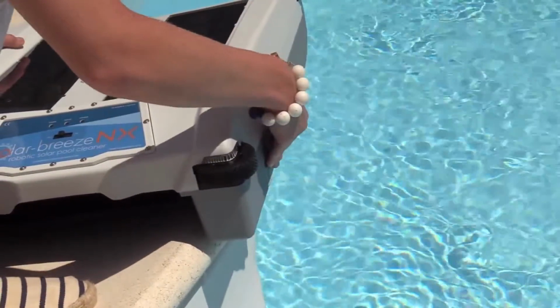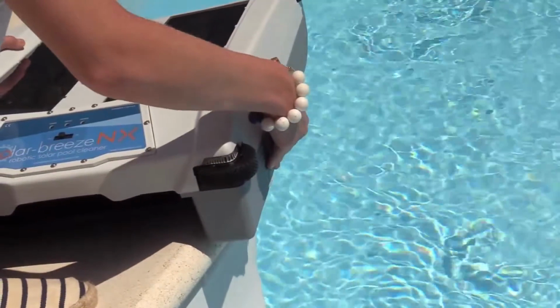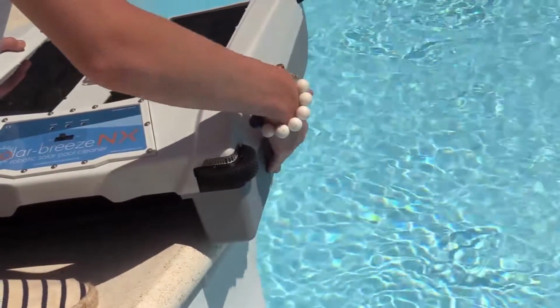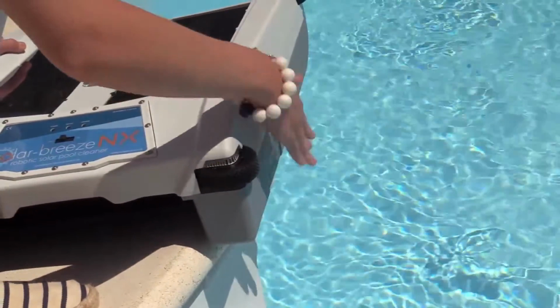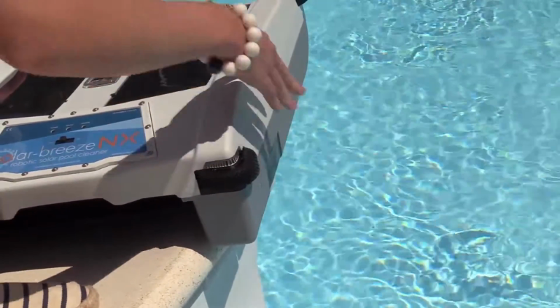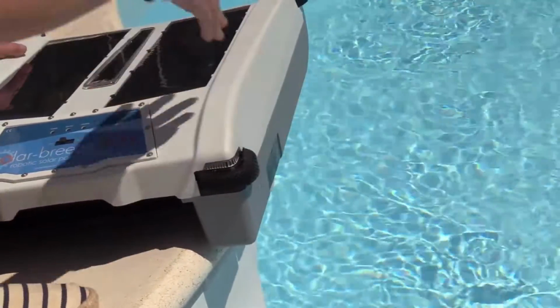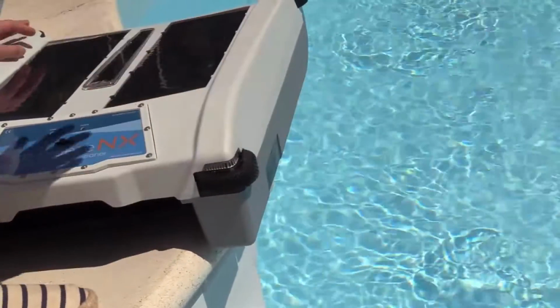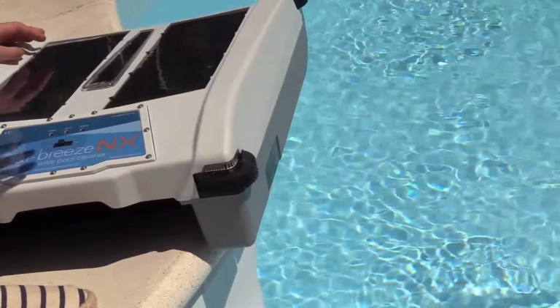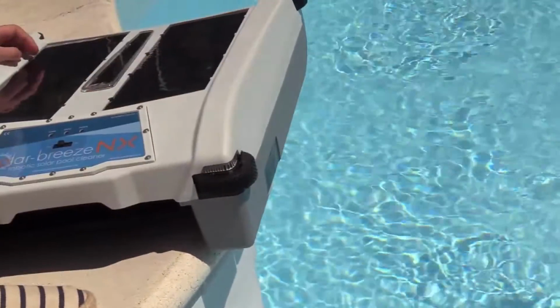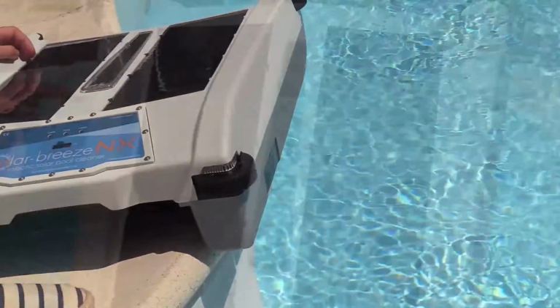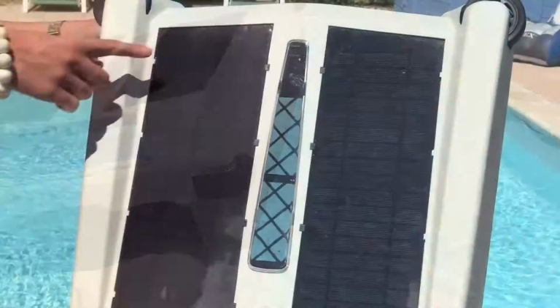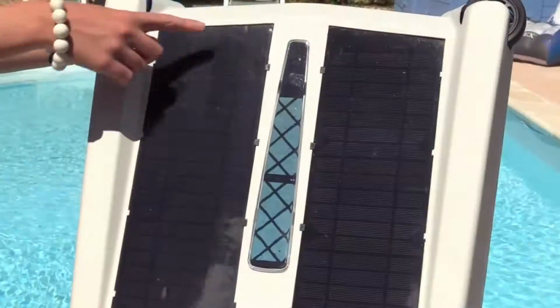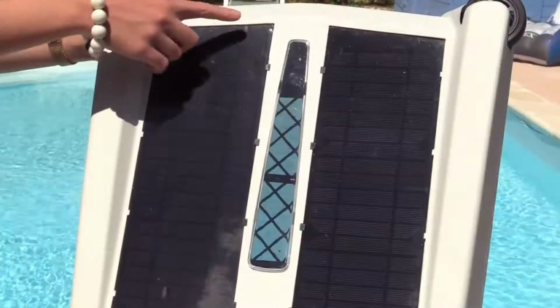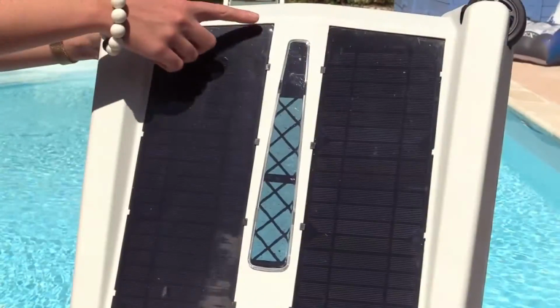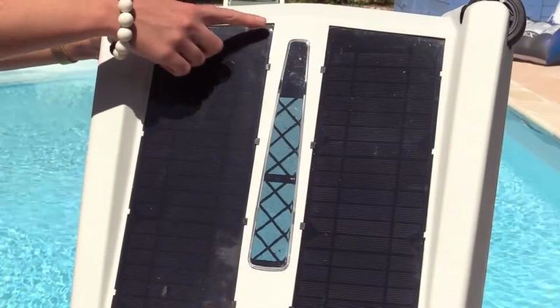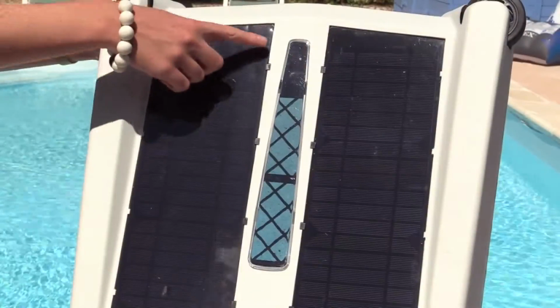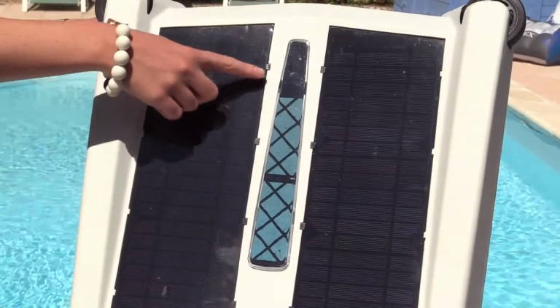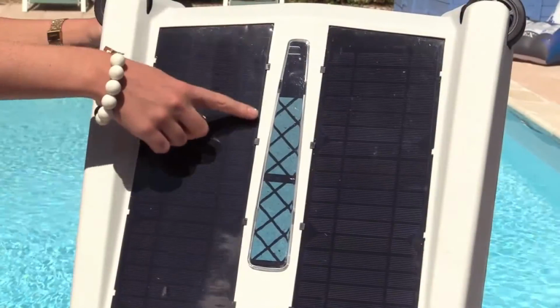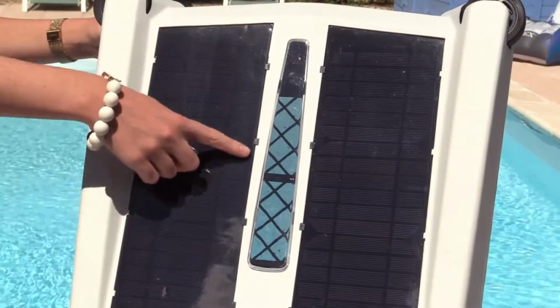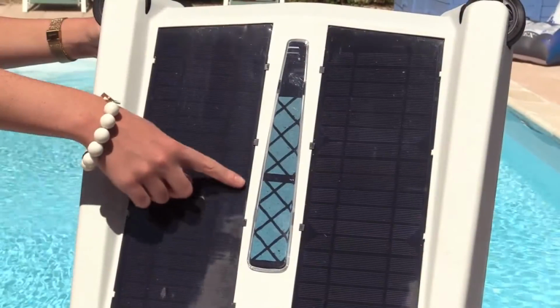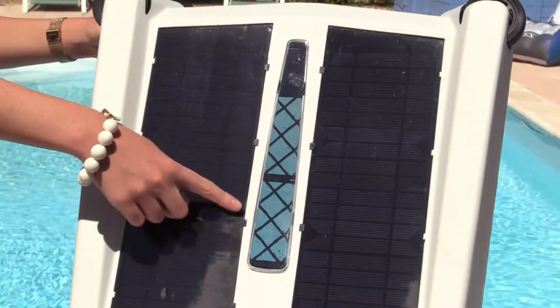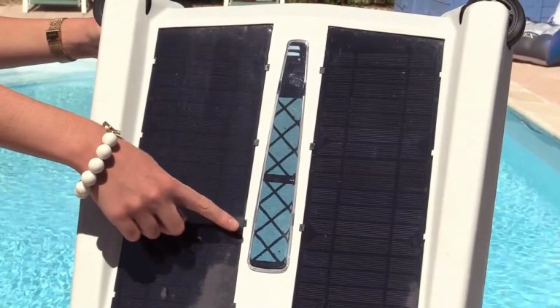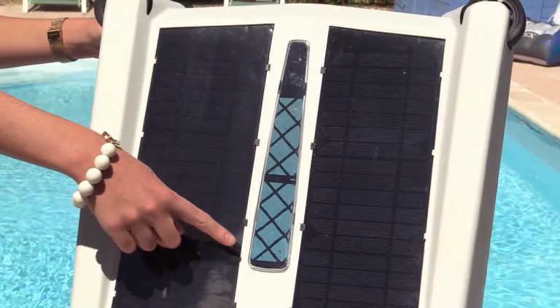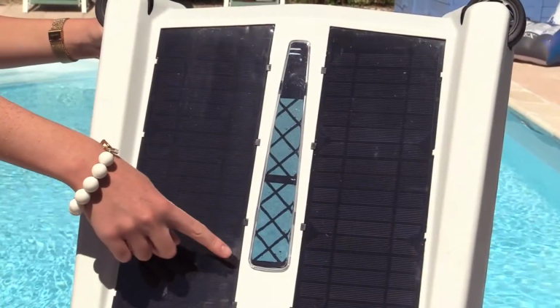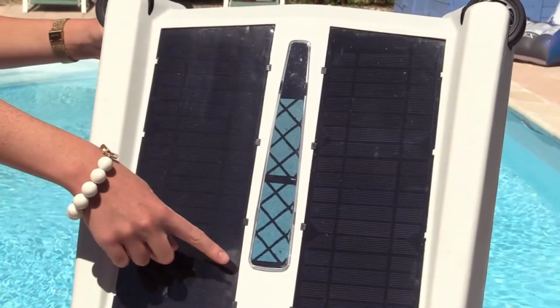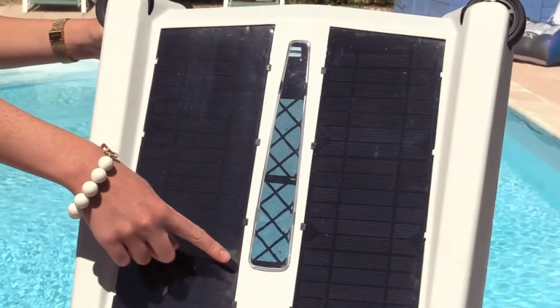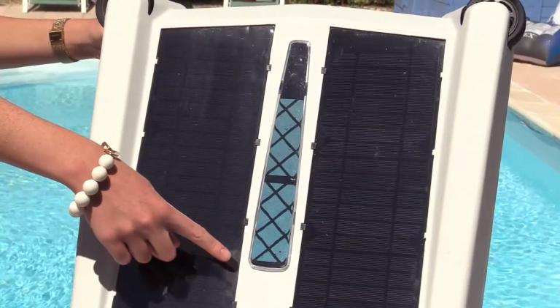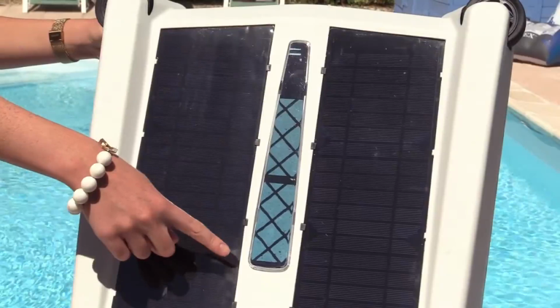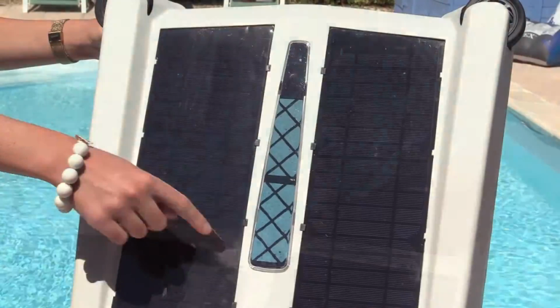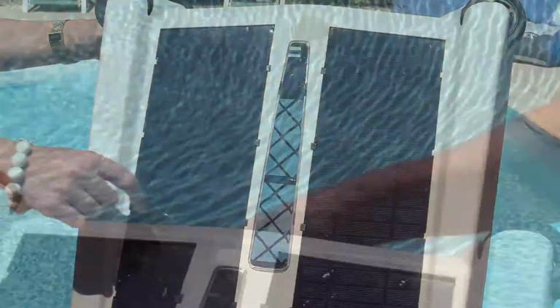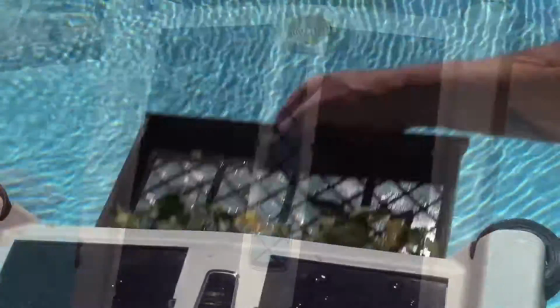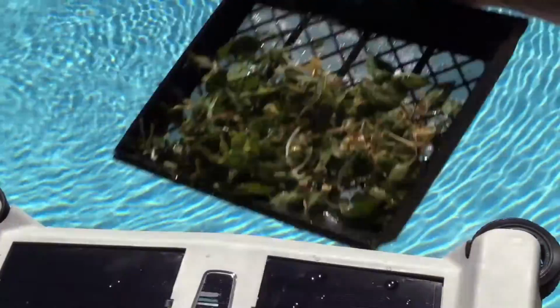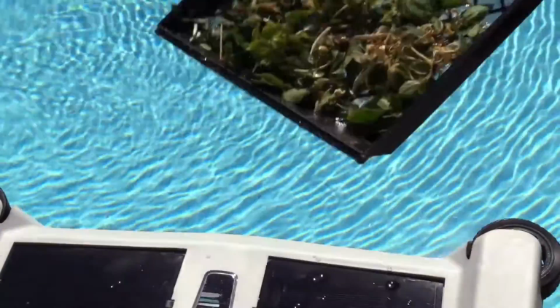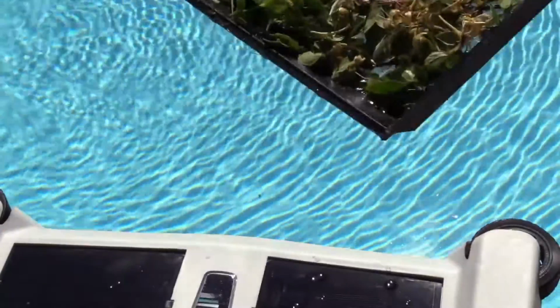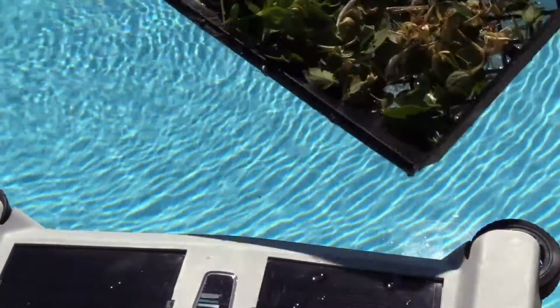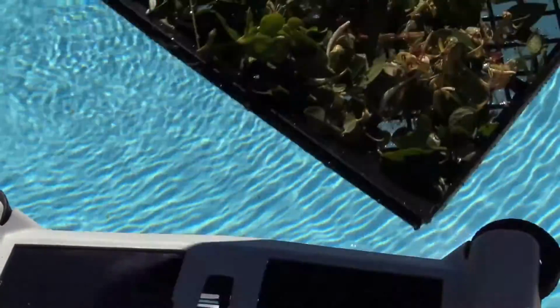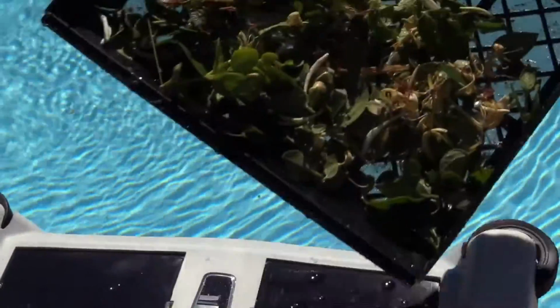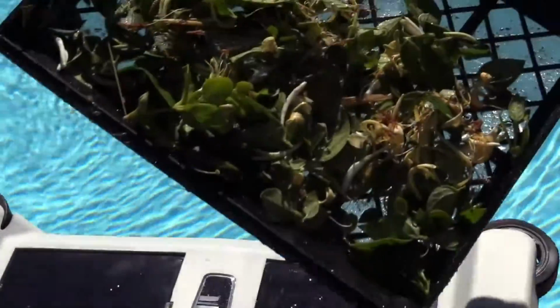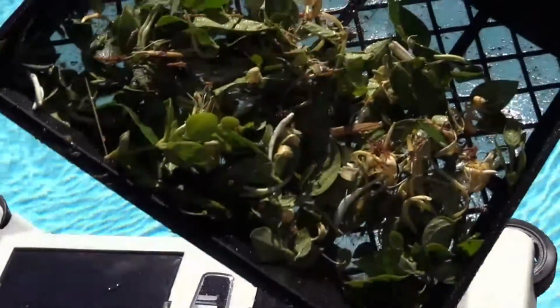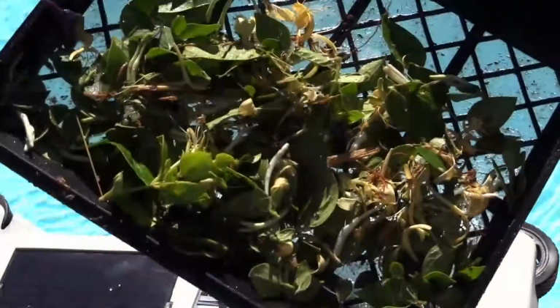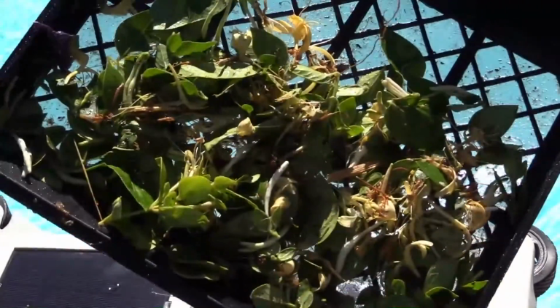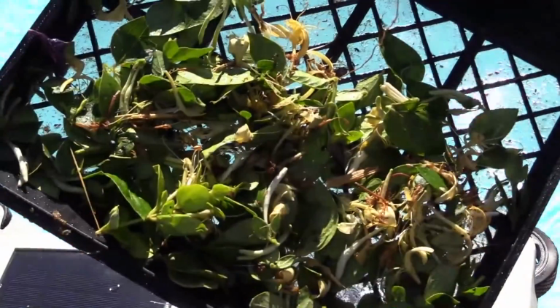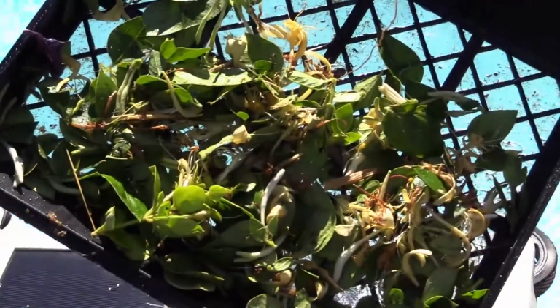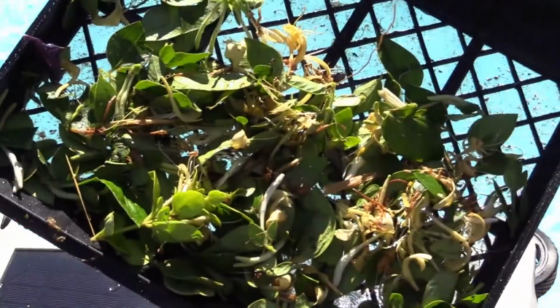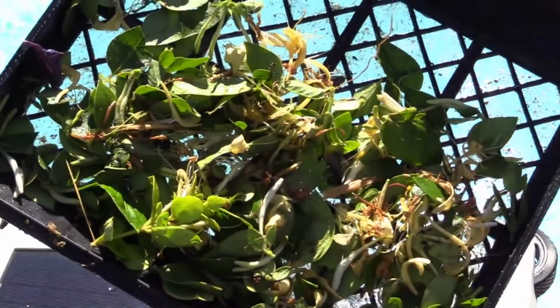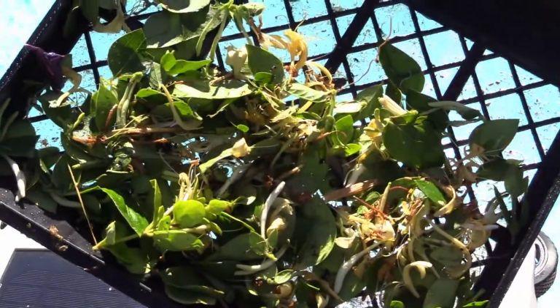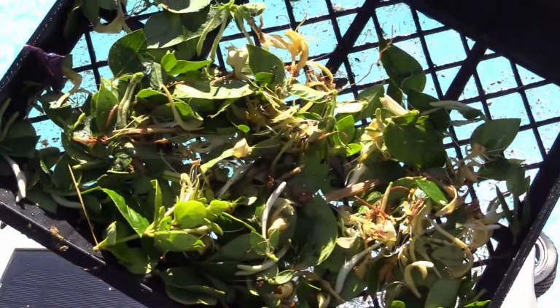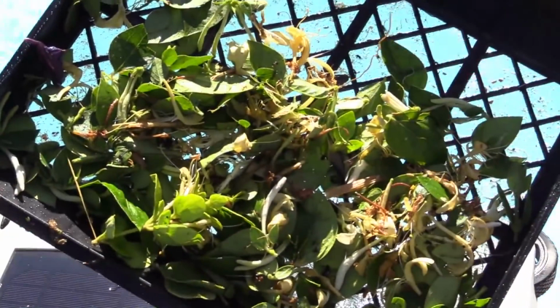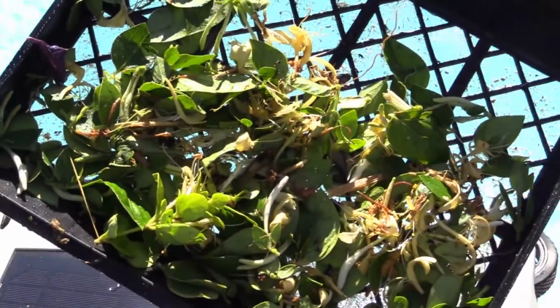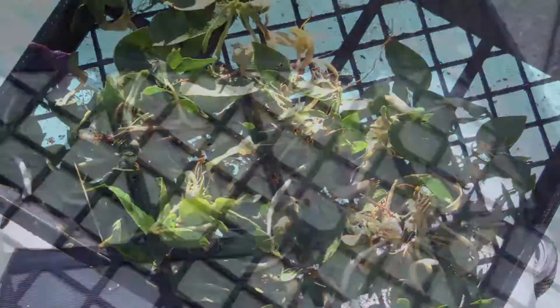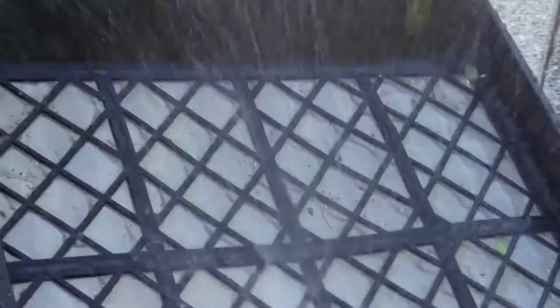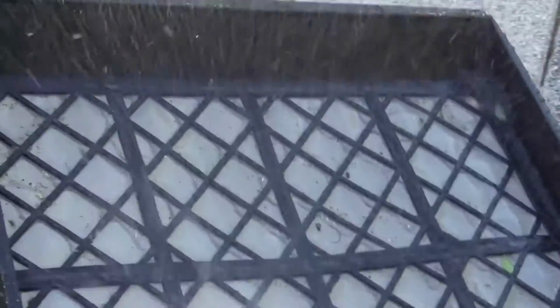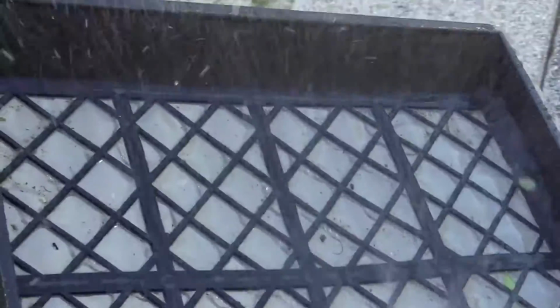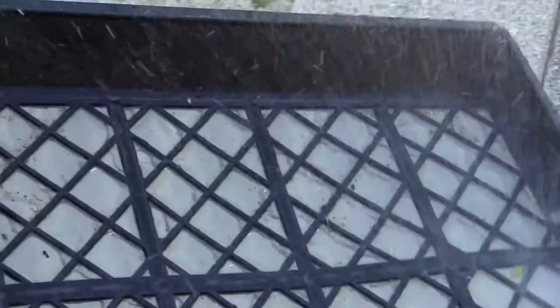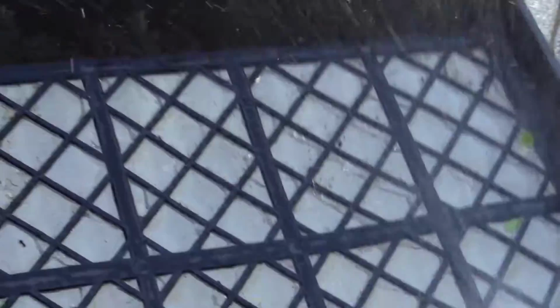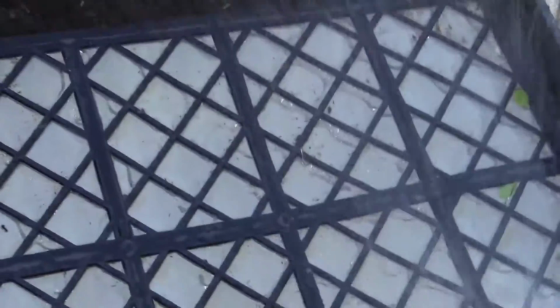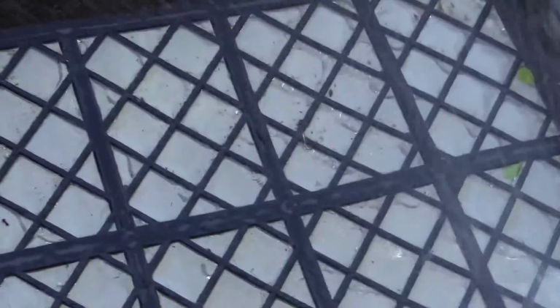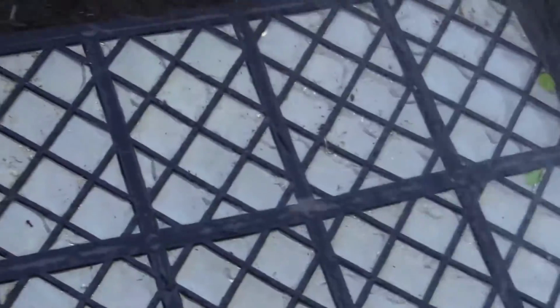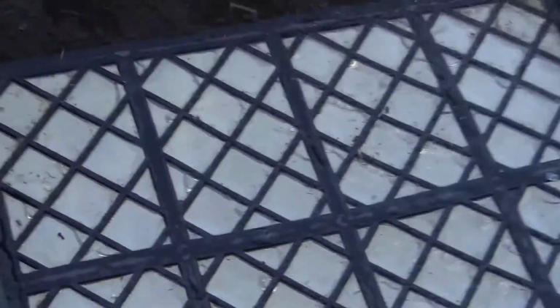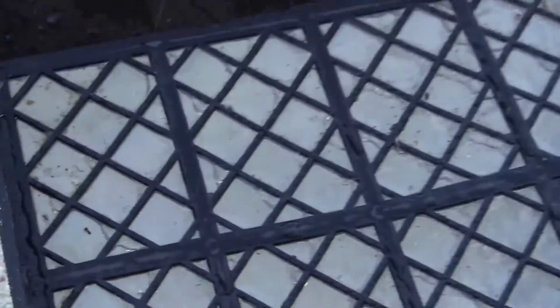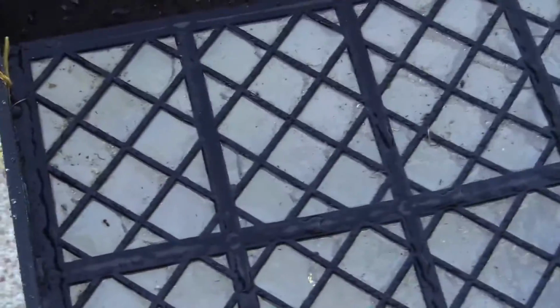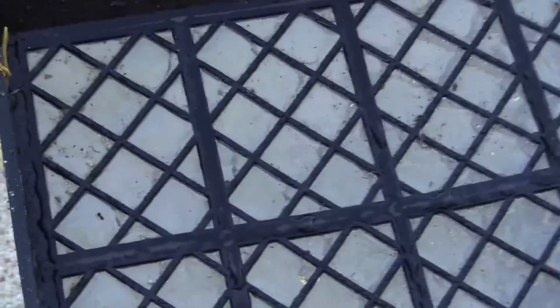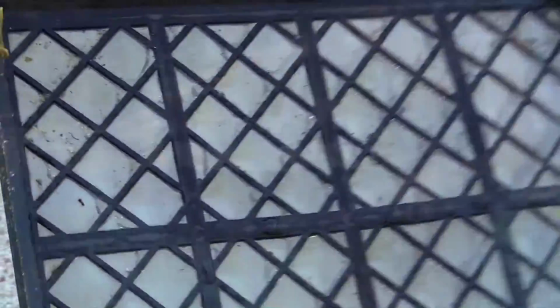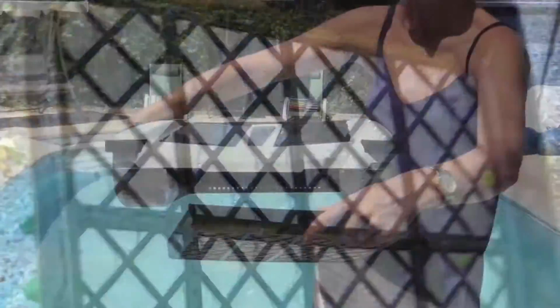To check the debris tray, you simply look through the window. If full, remove the debris tray, empty it and rinse.